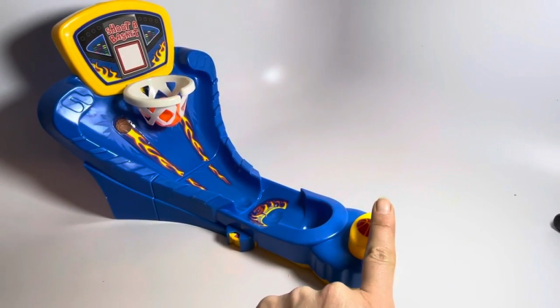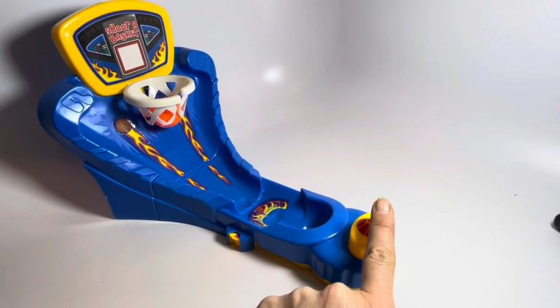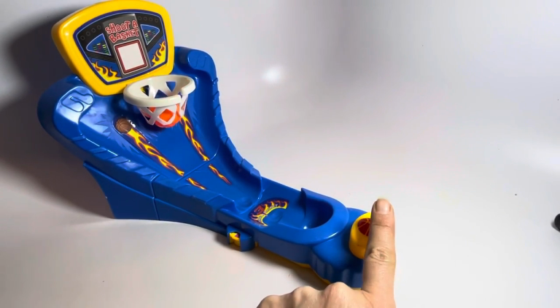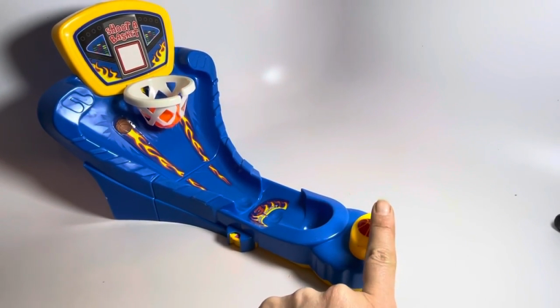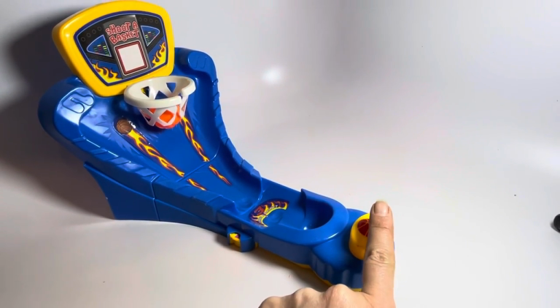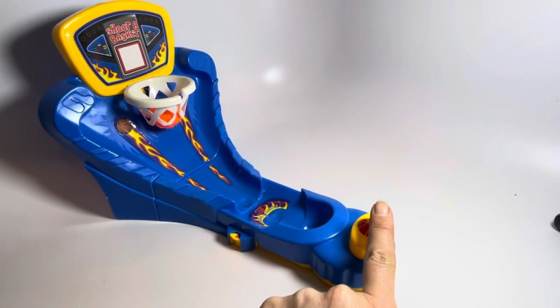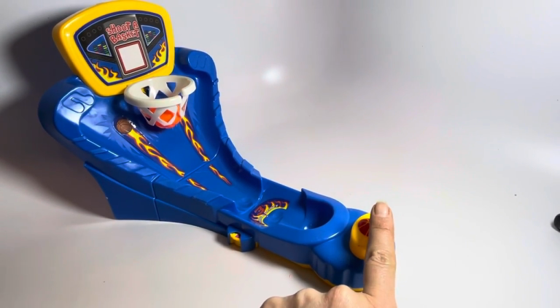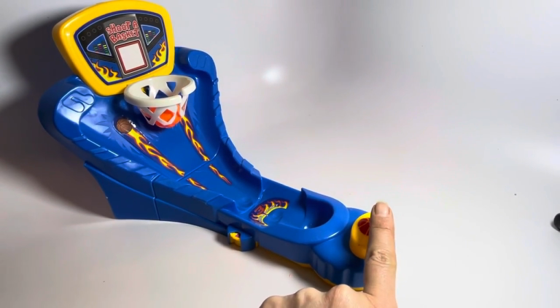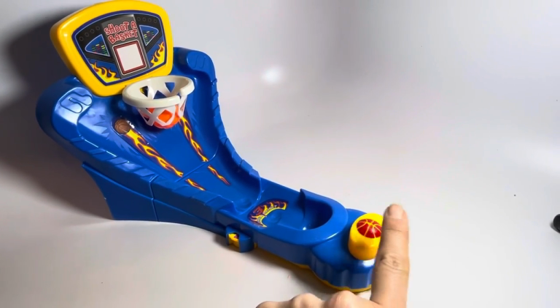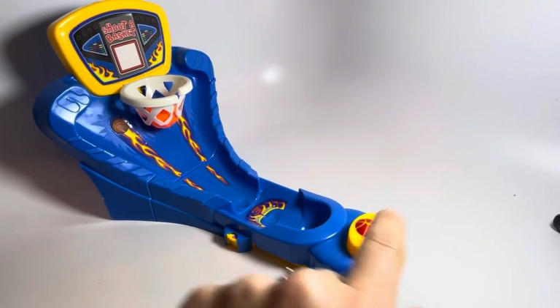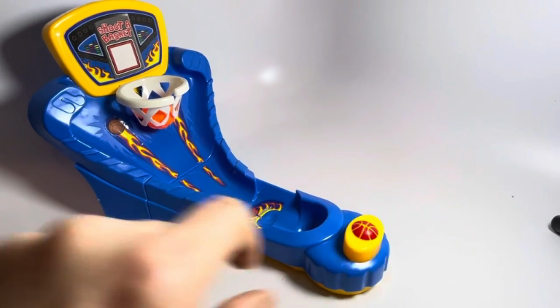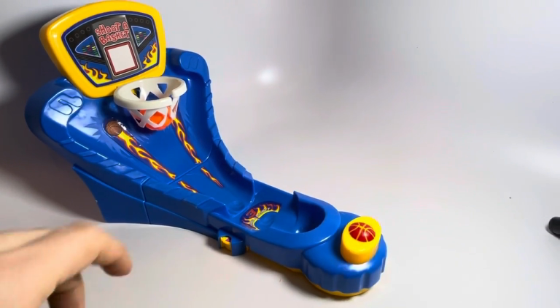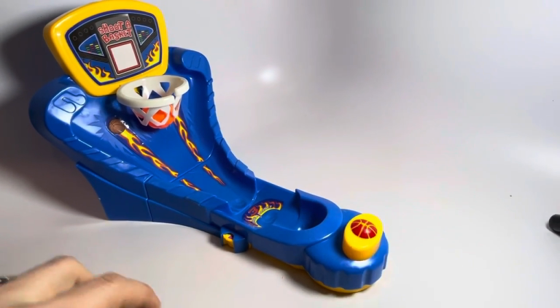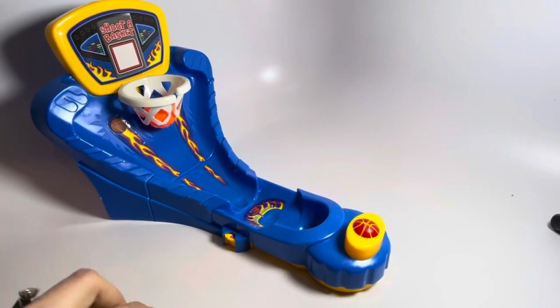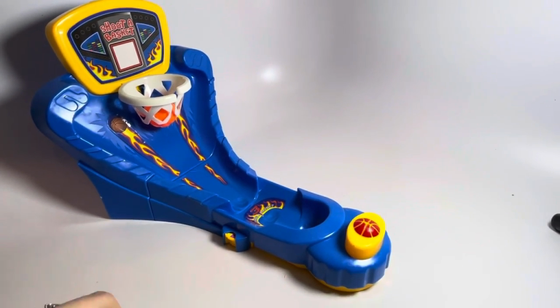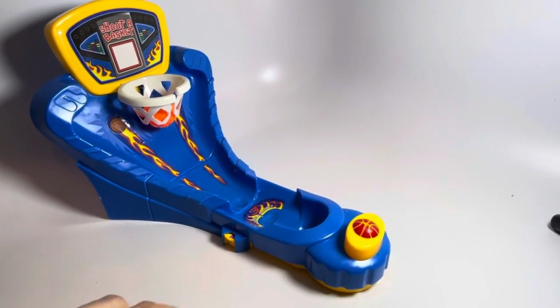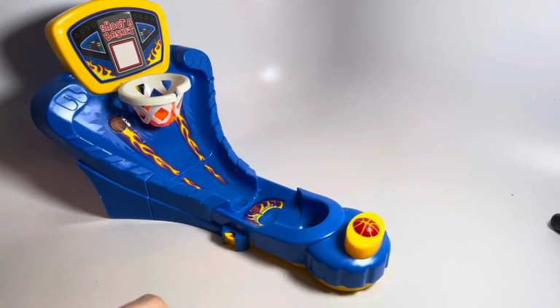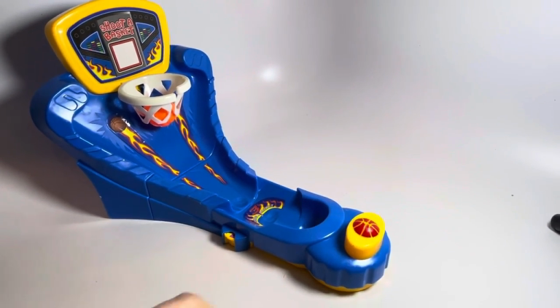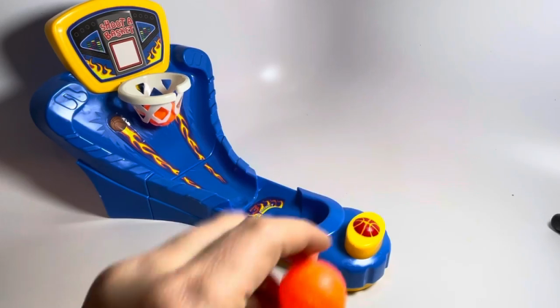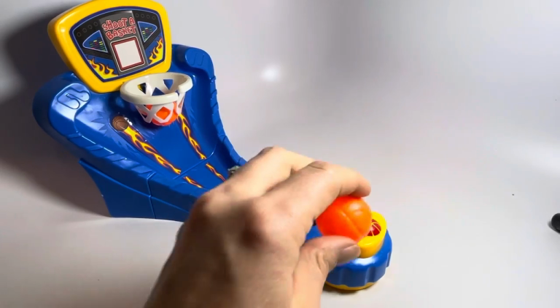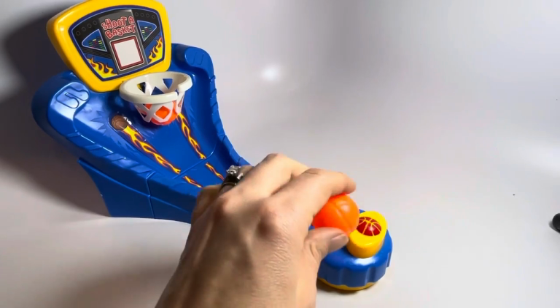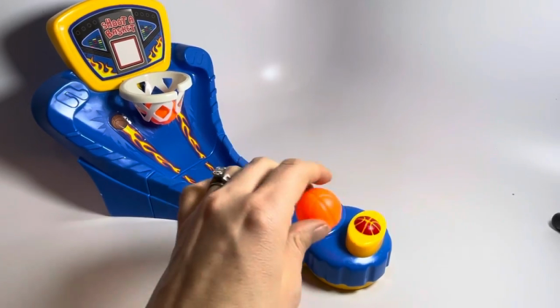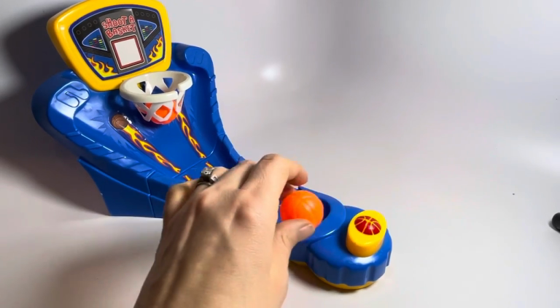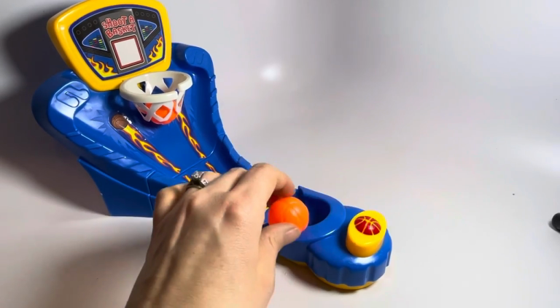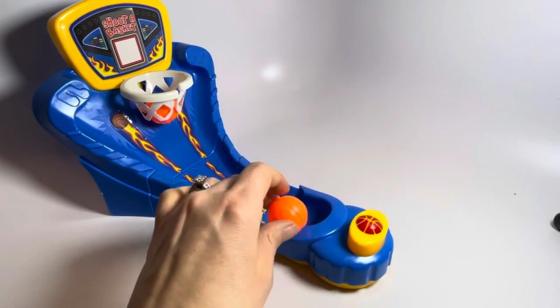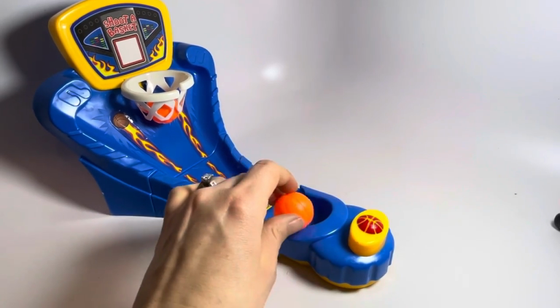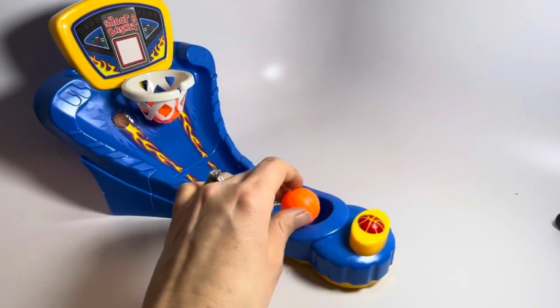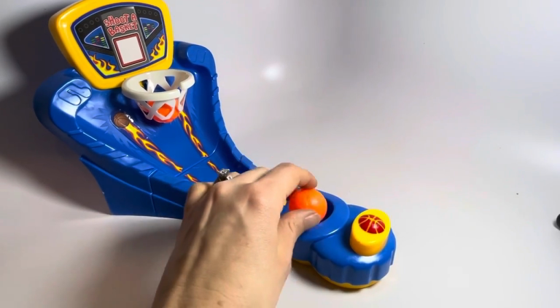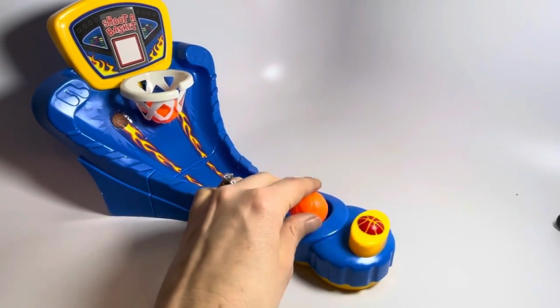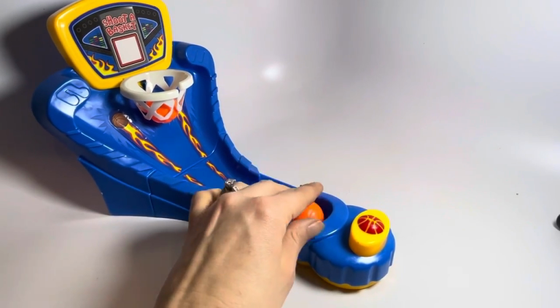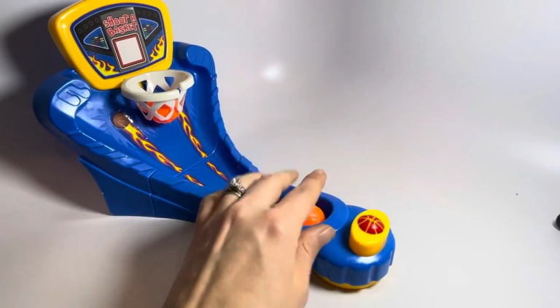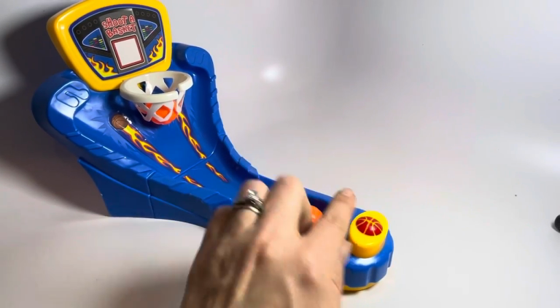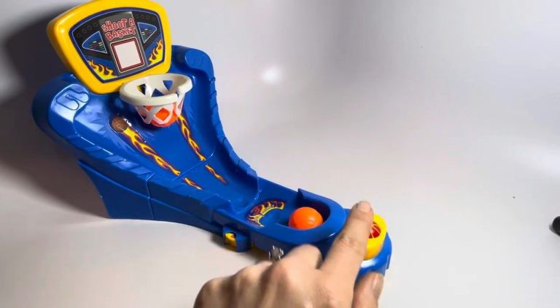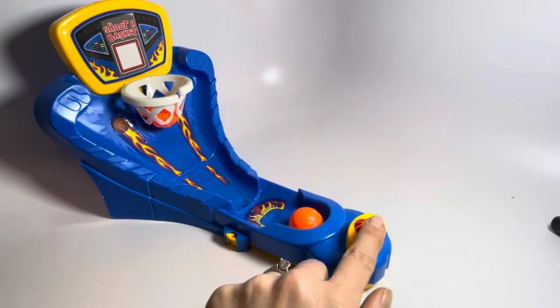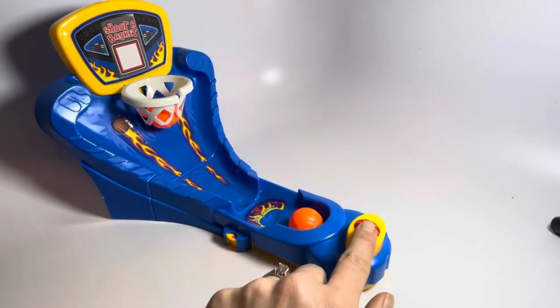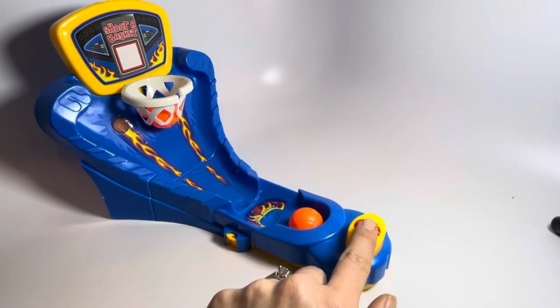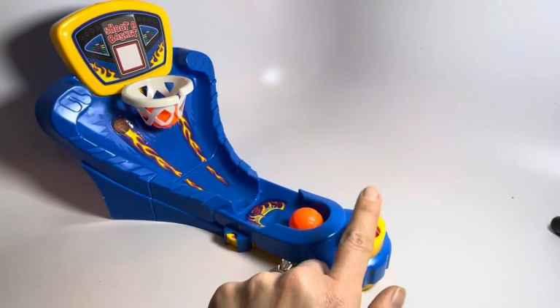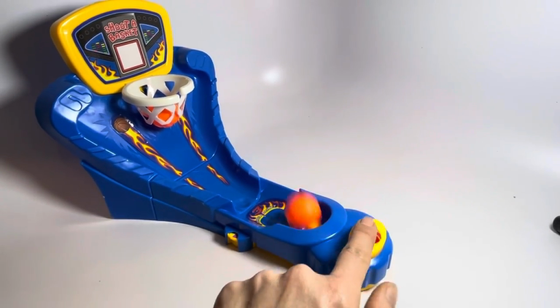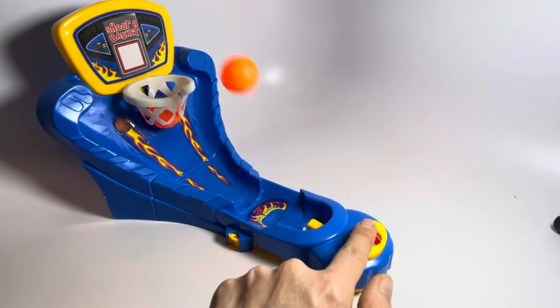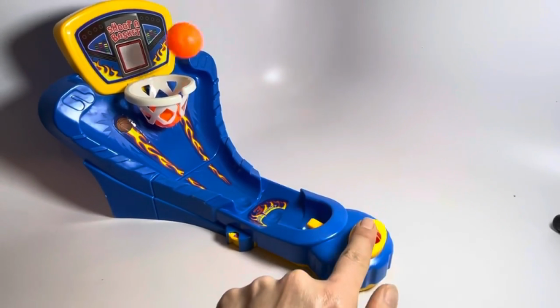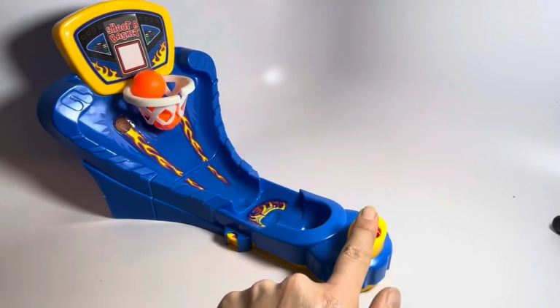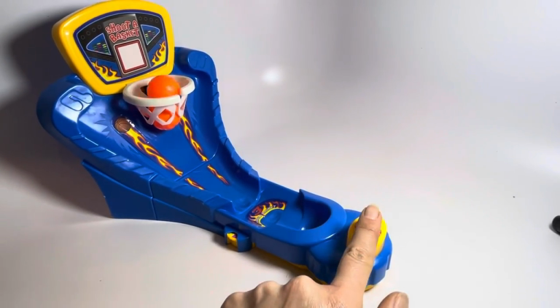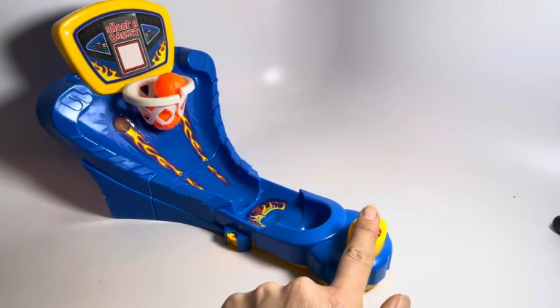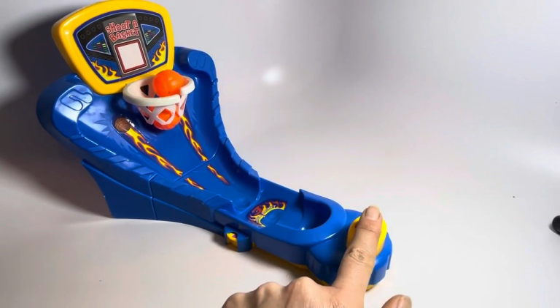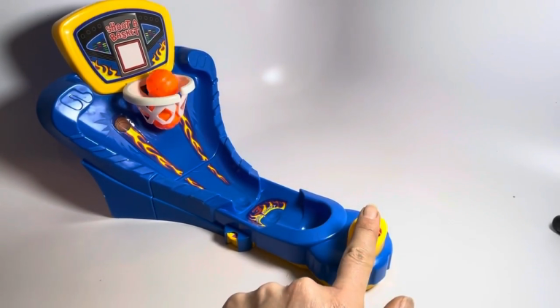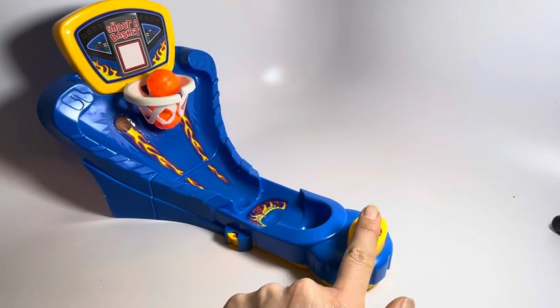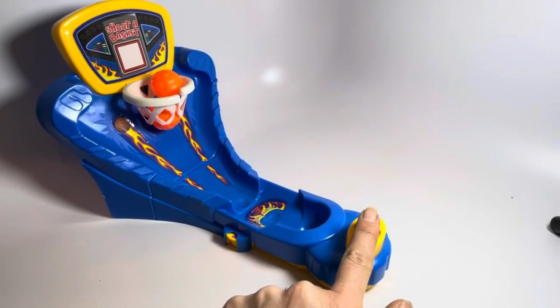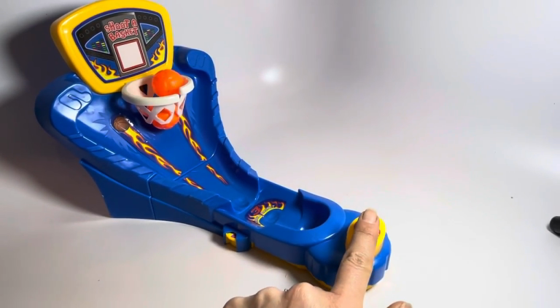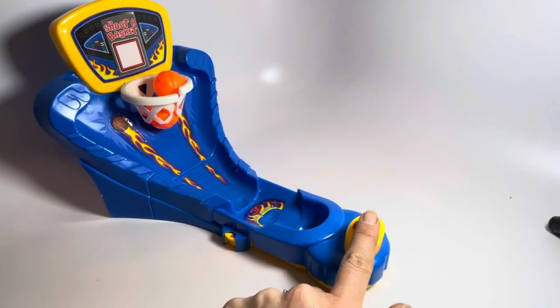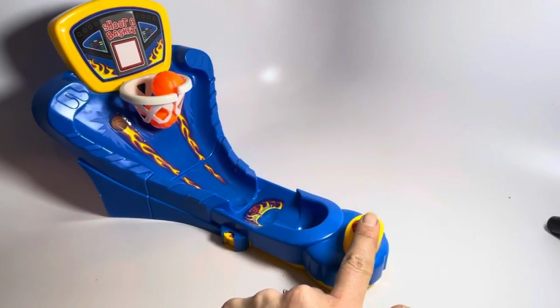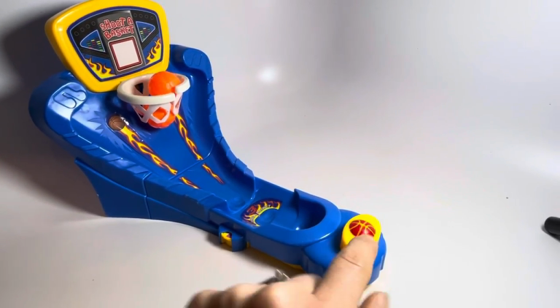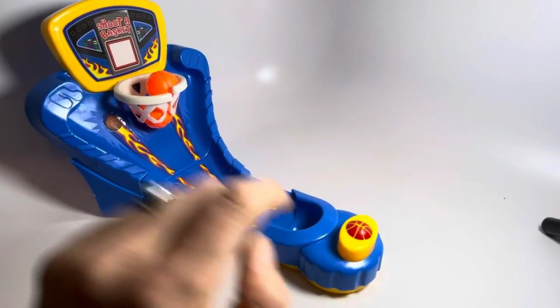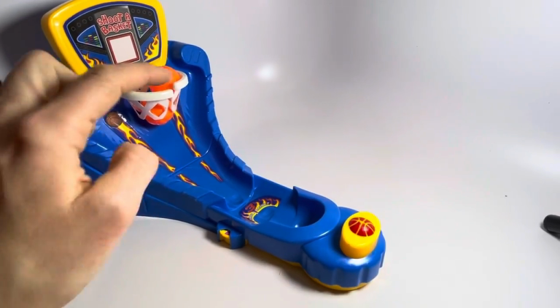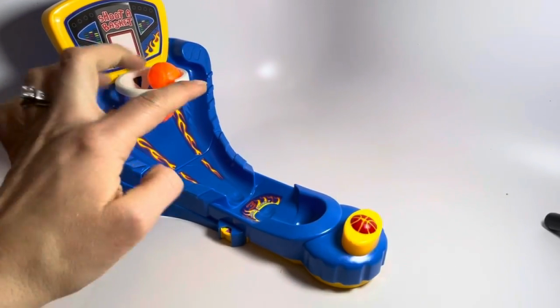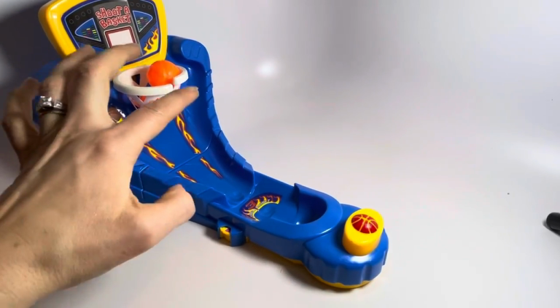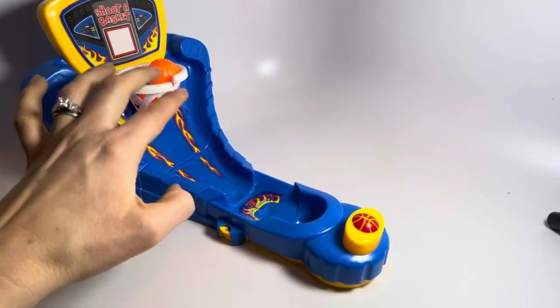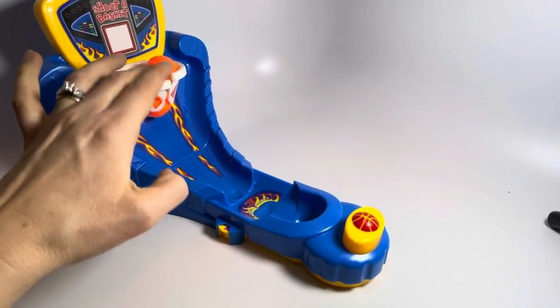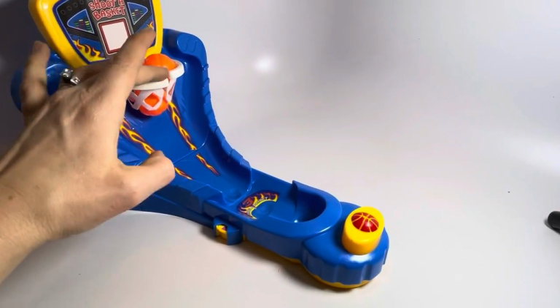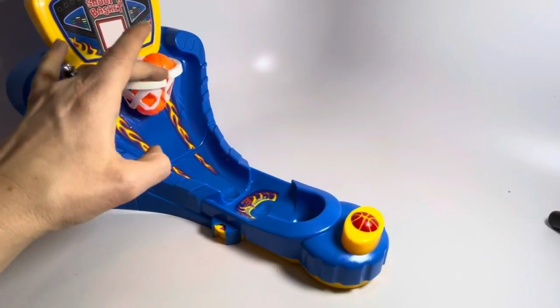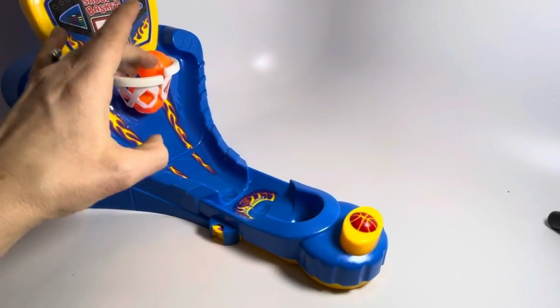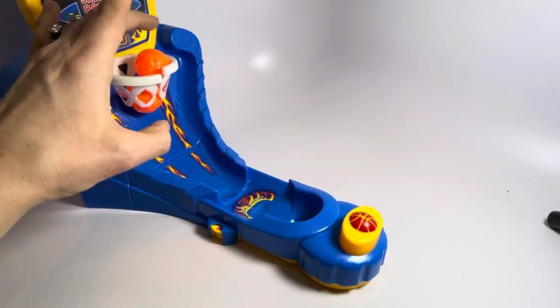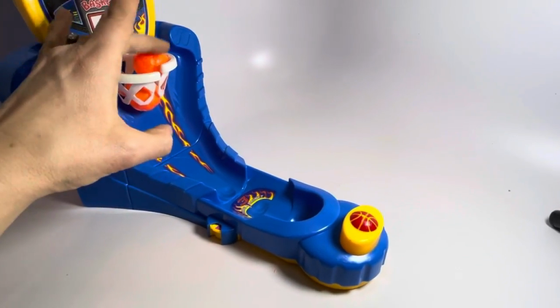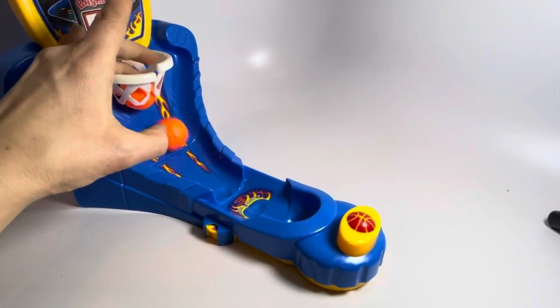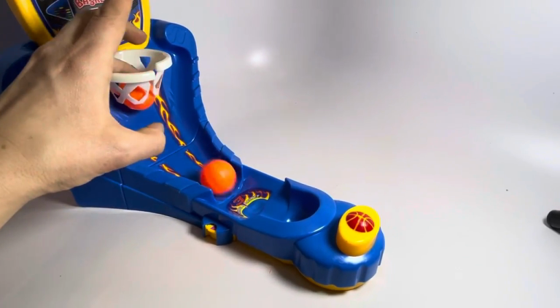There it goes. I got that one. There we go, and then you can just push them out there.